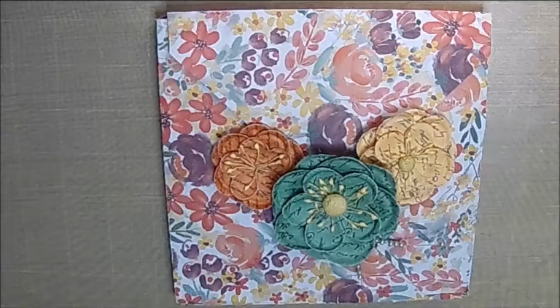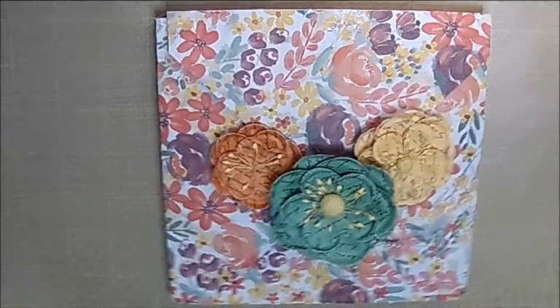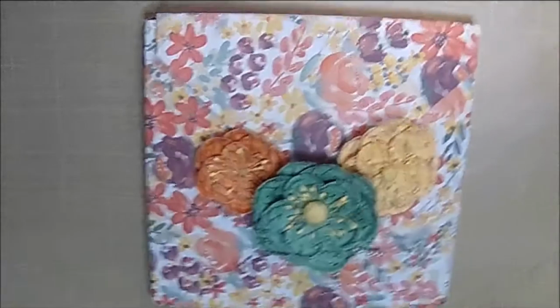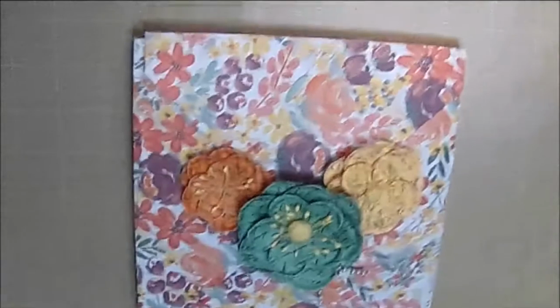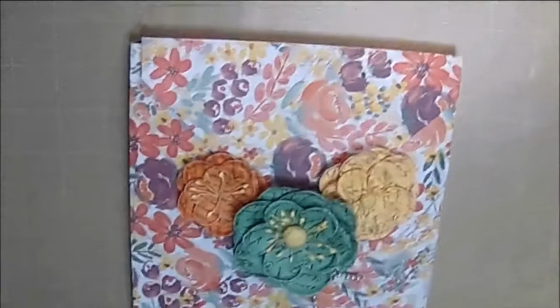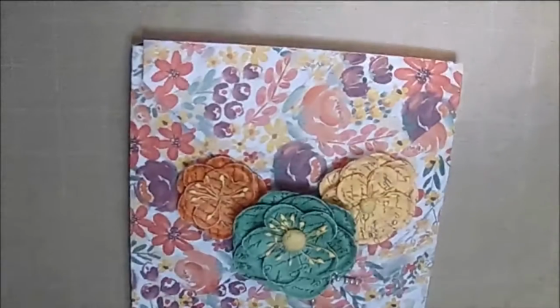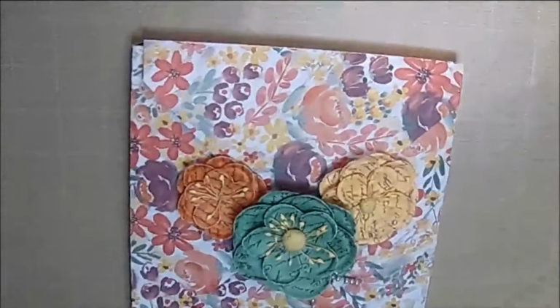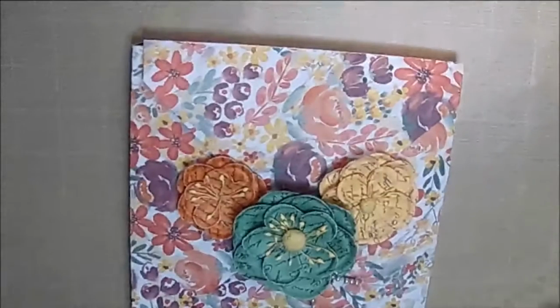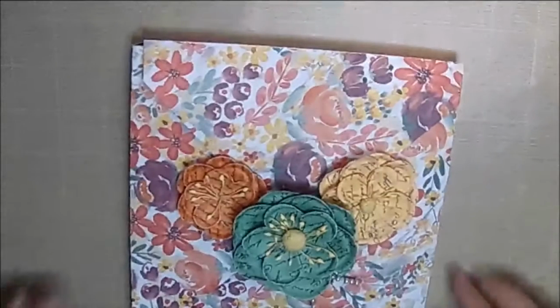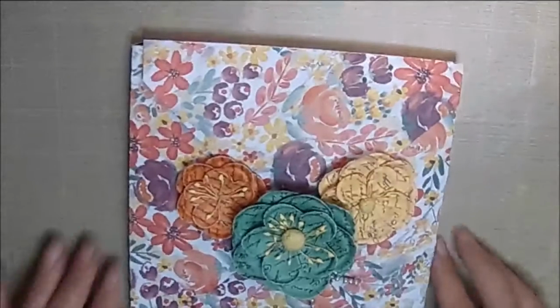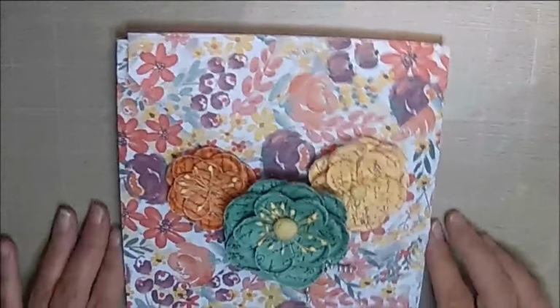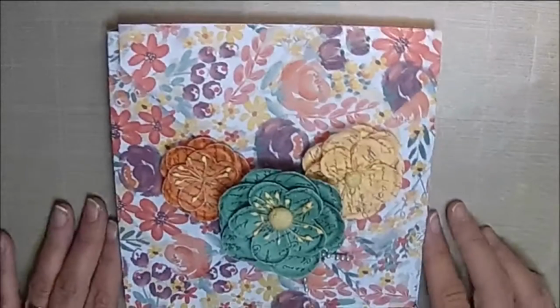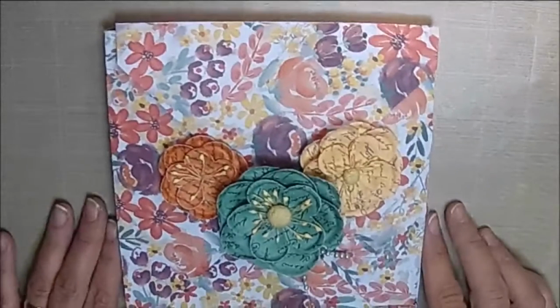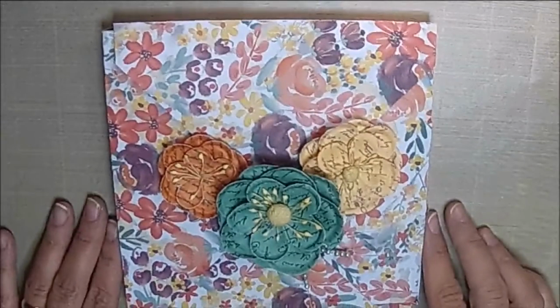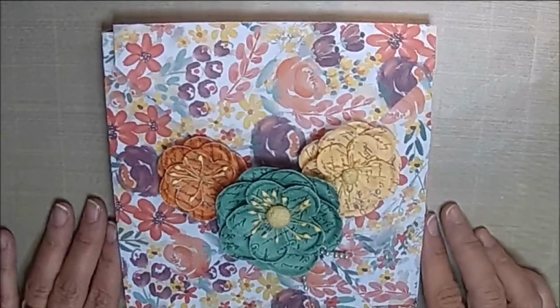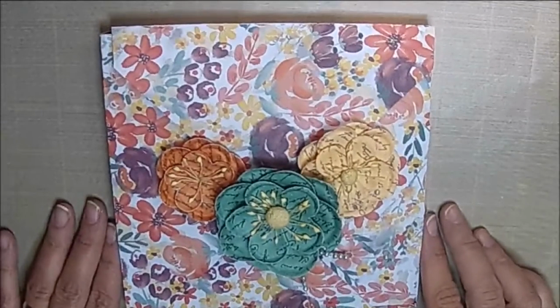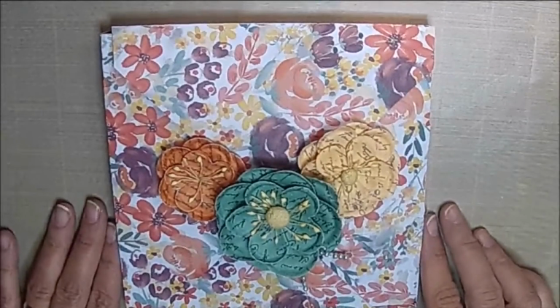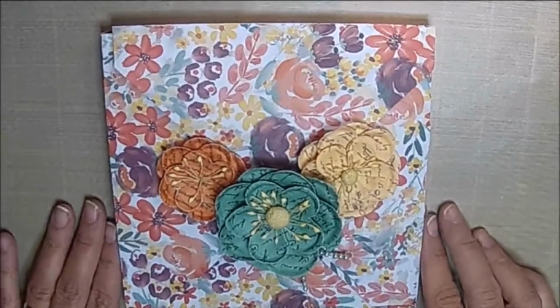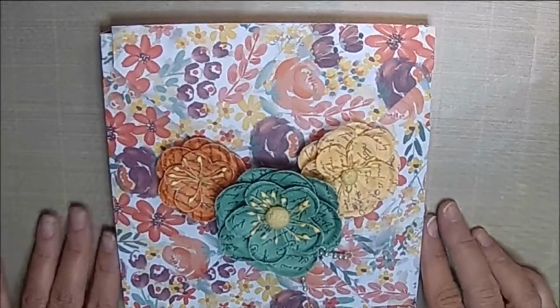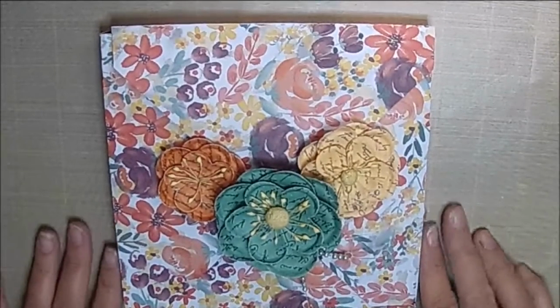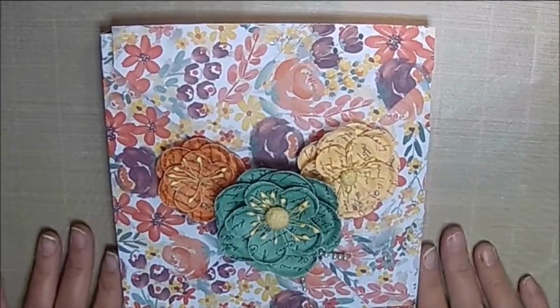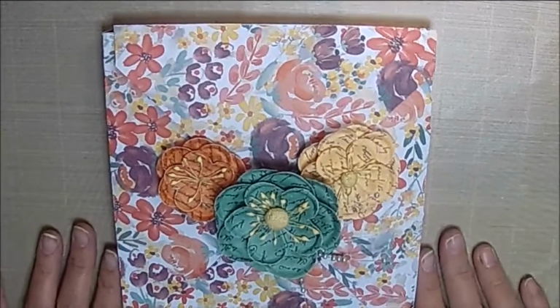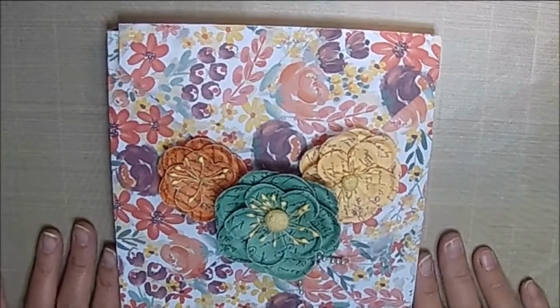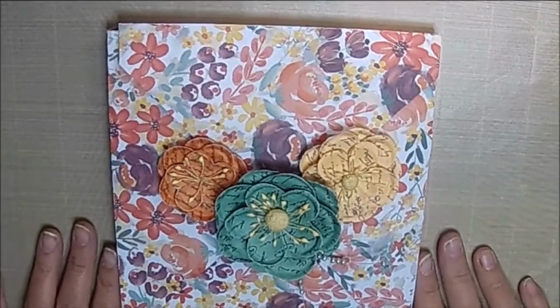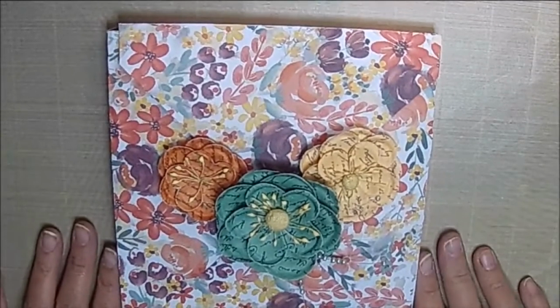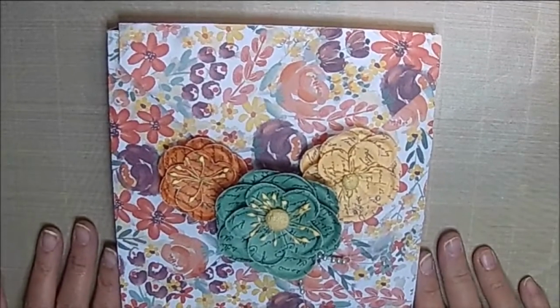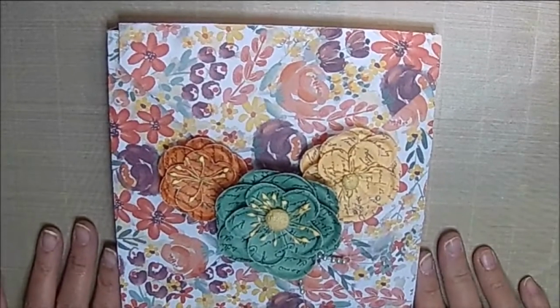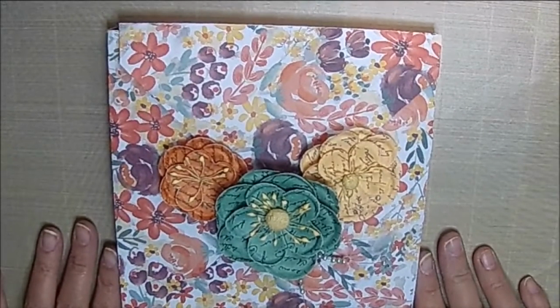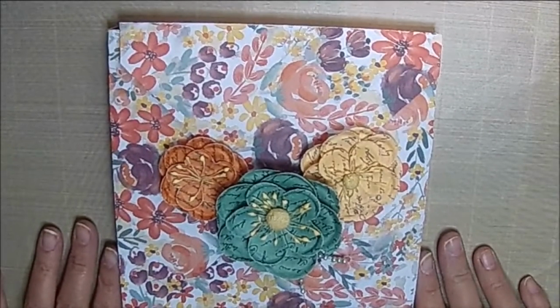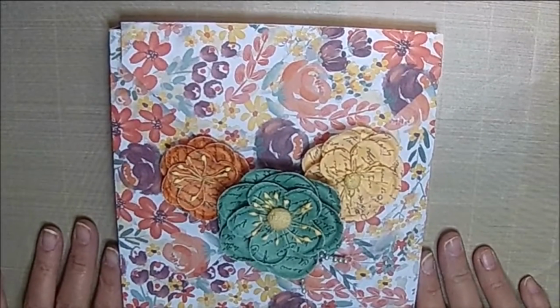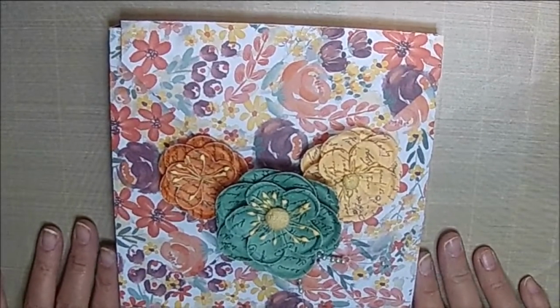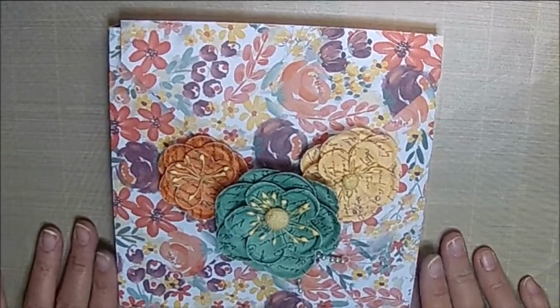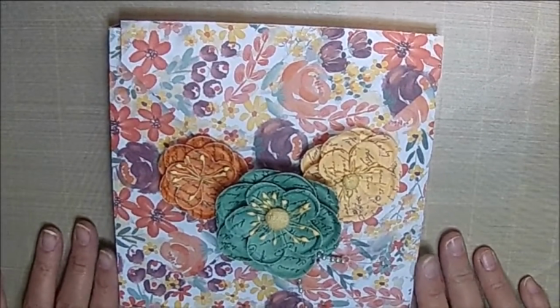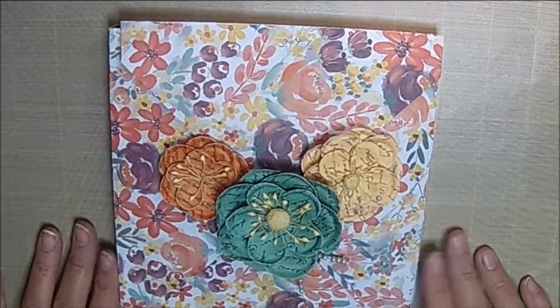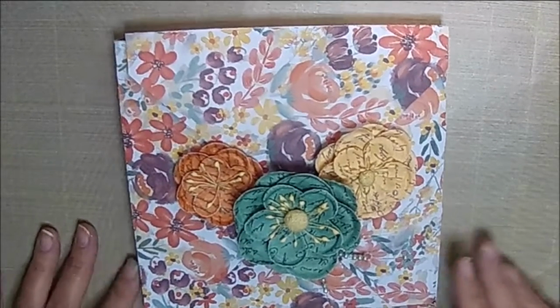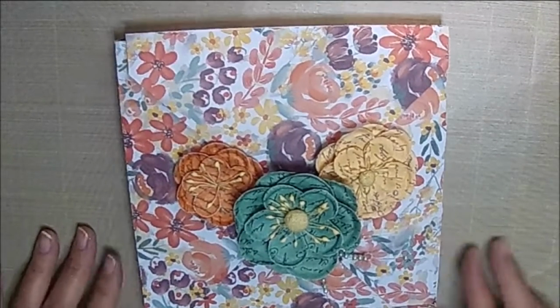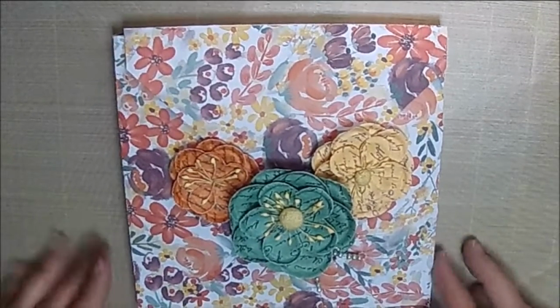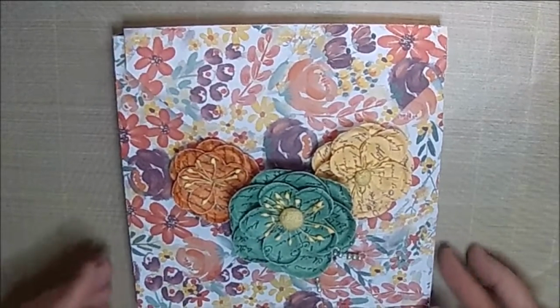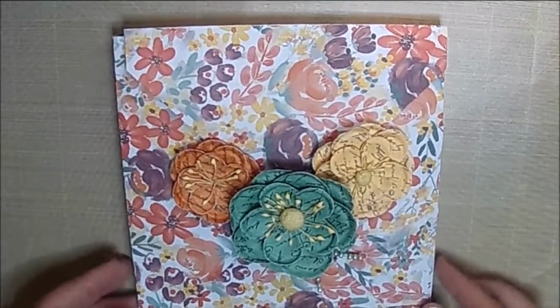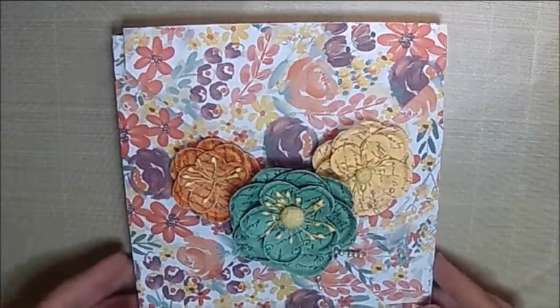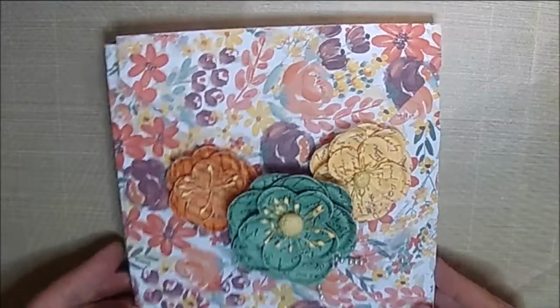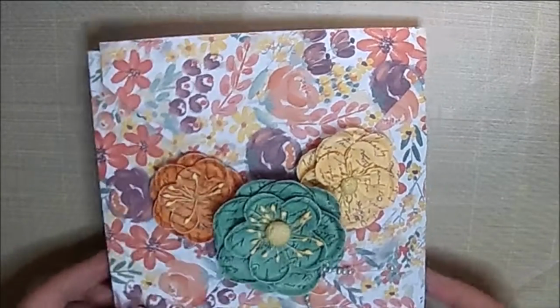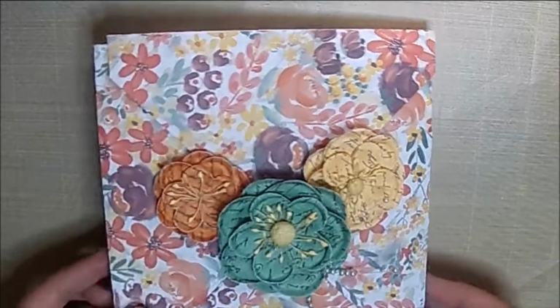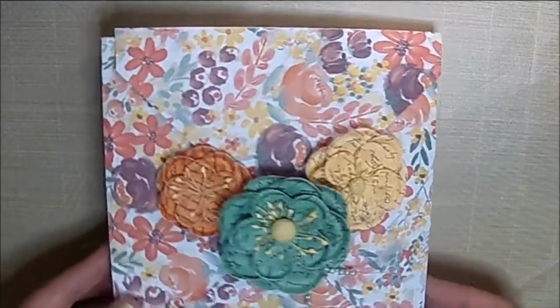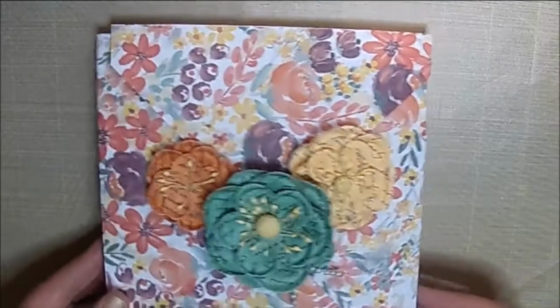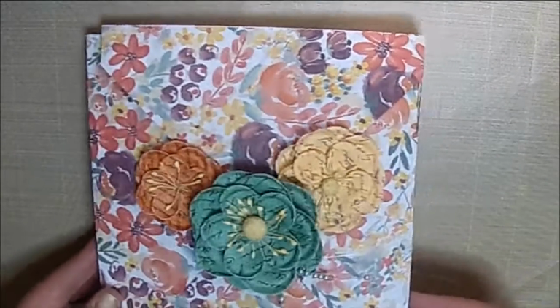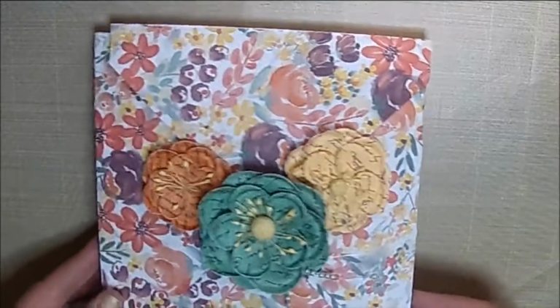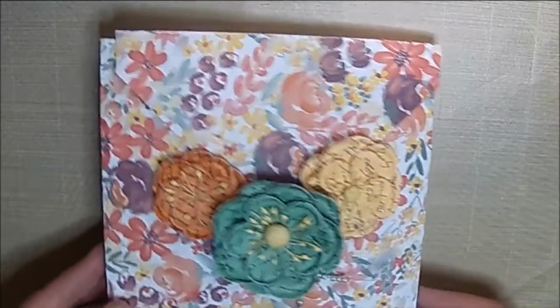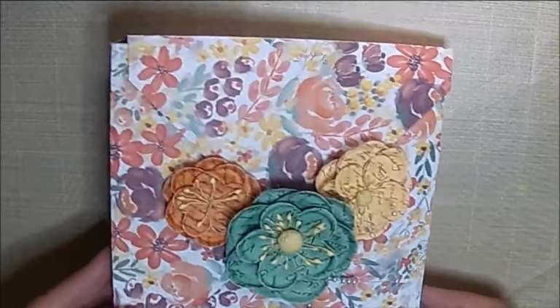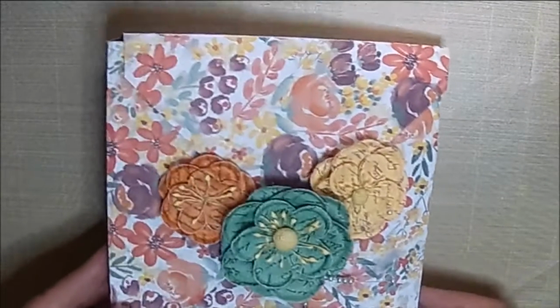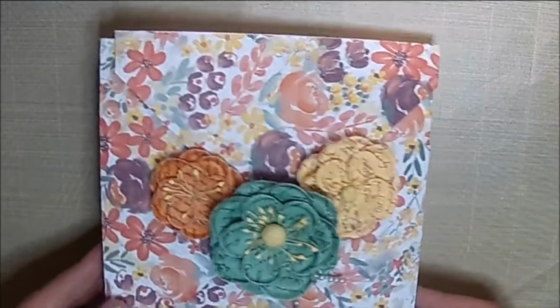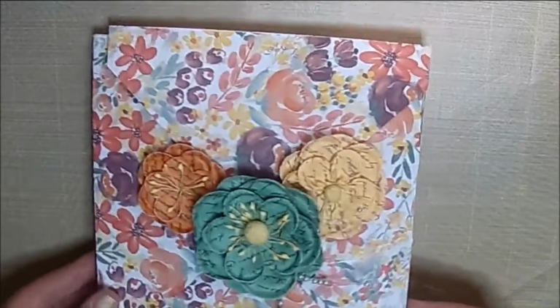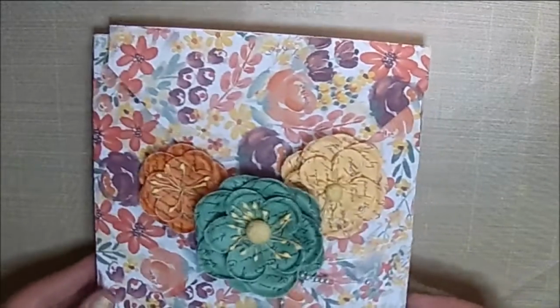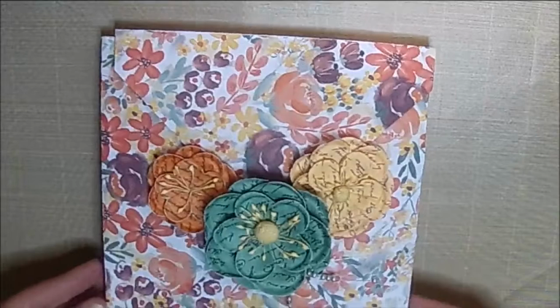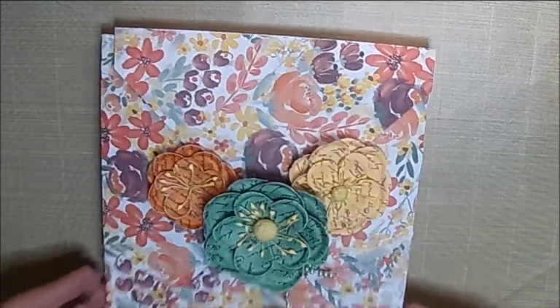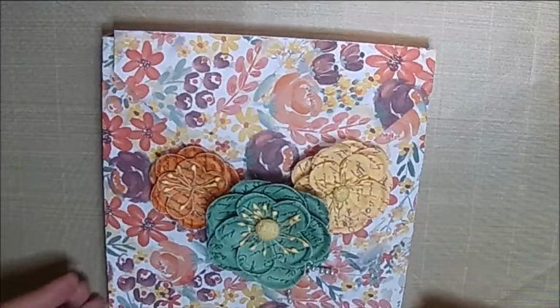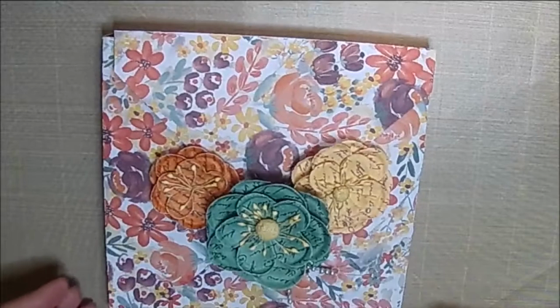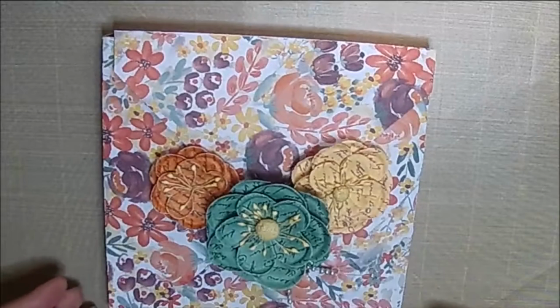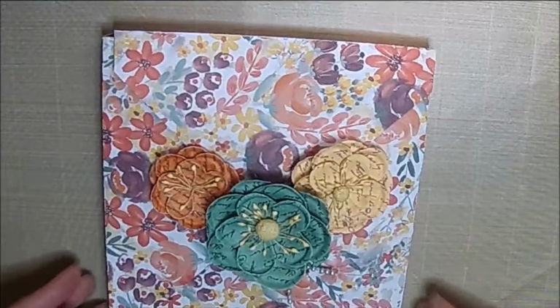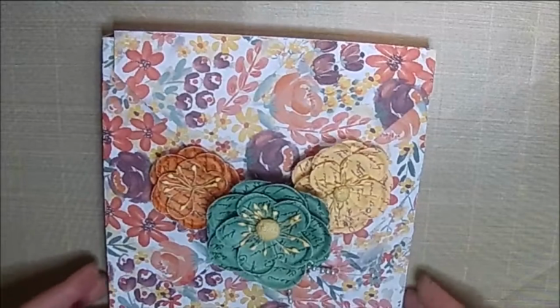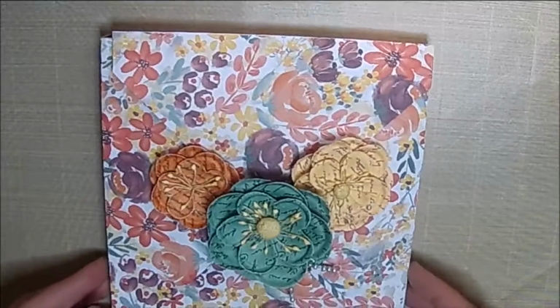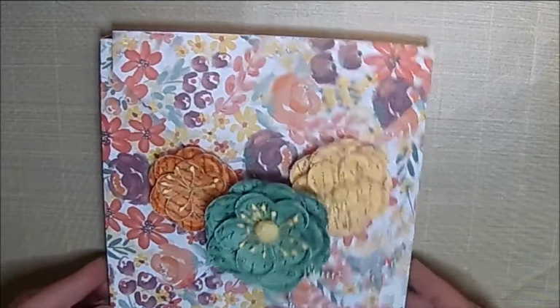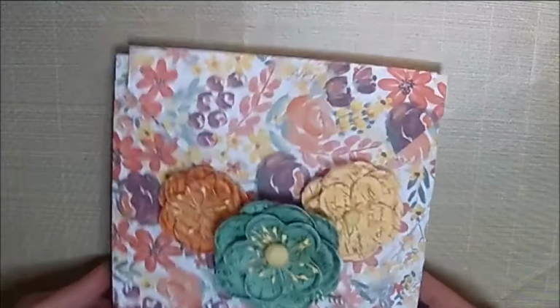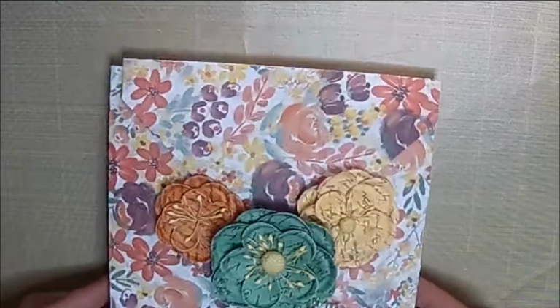Hi there, it's Shell with Little Acres Creations, and I have a couple of projects to share with you guys today.